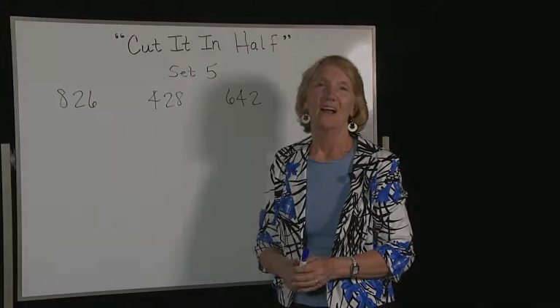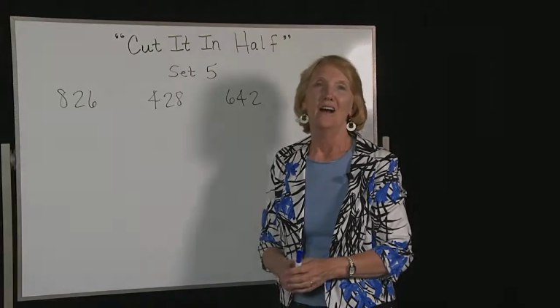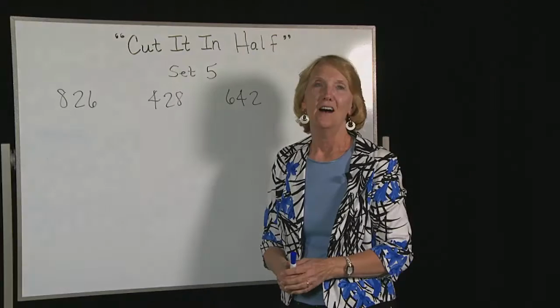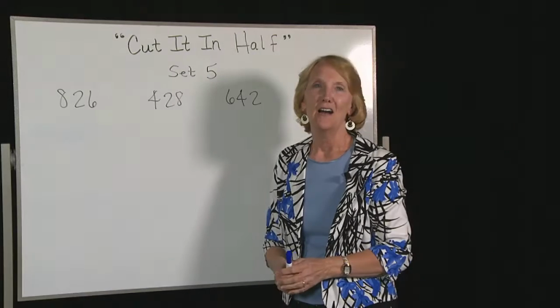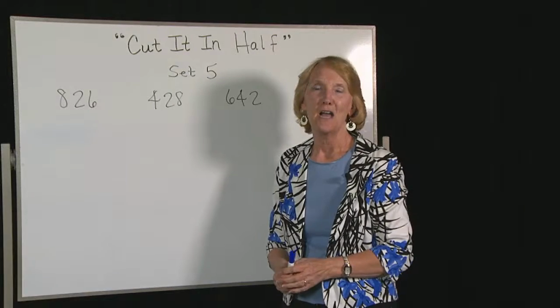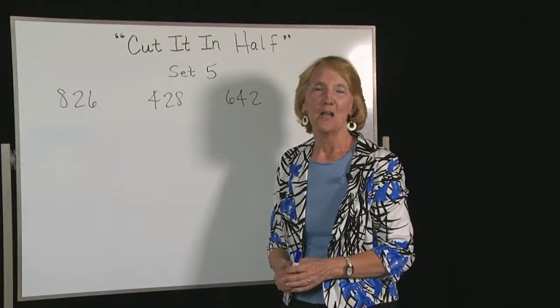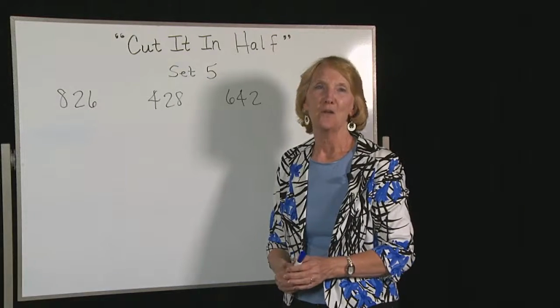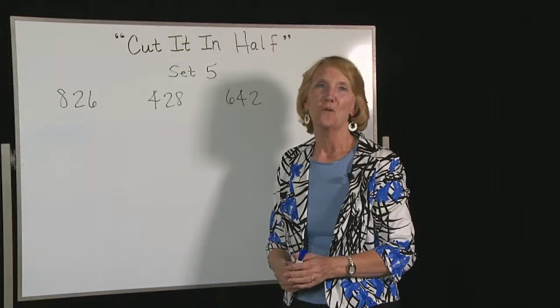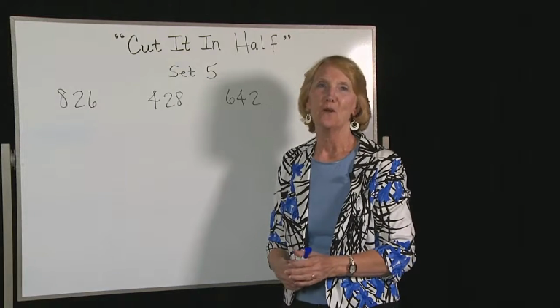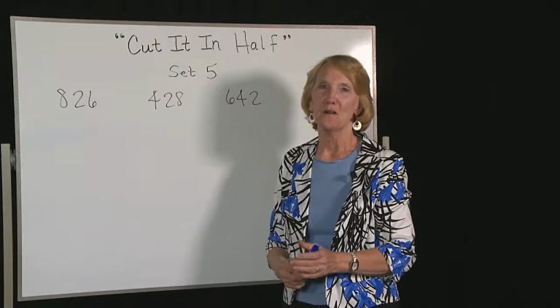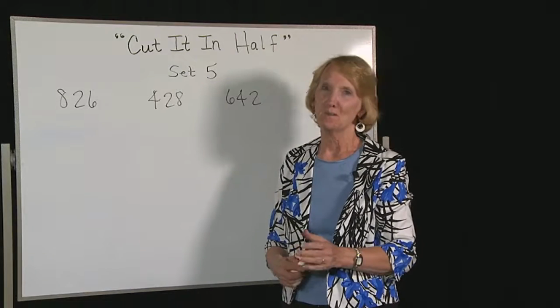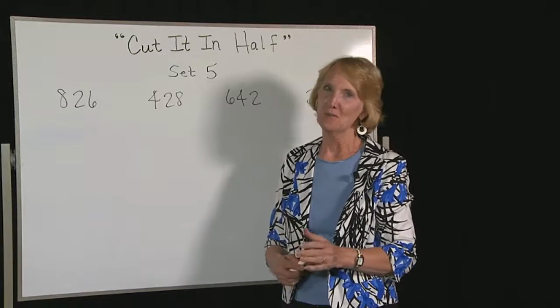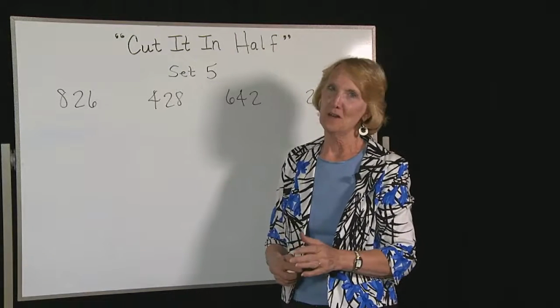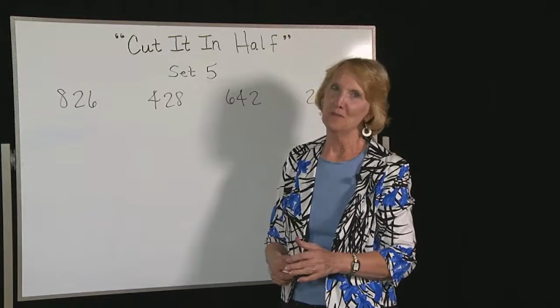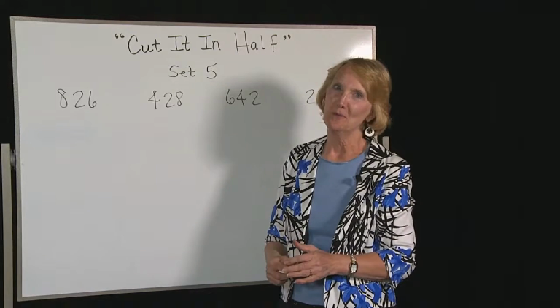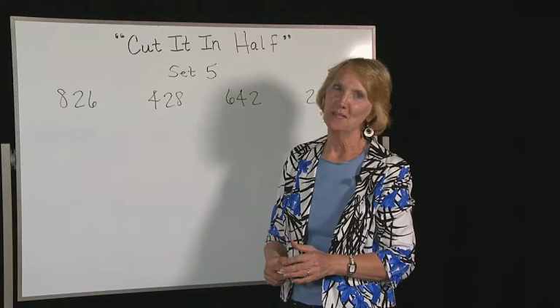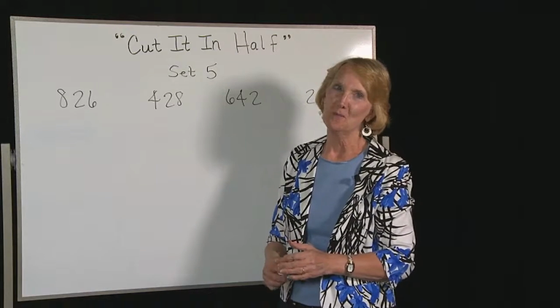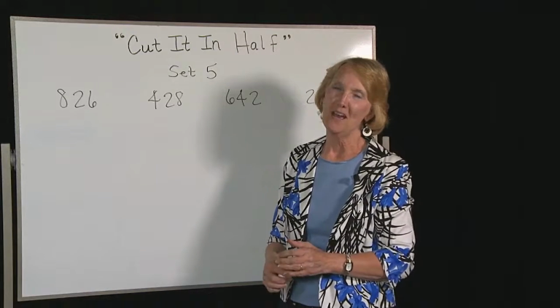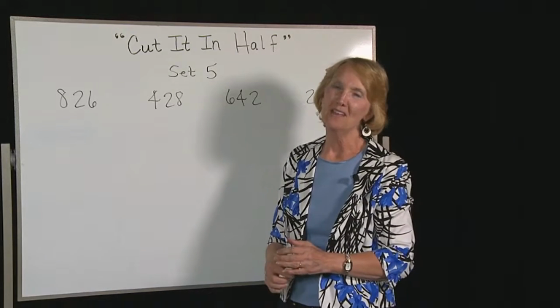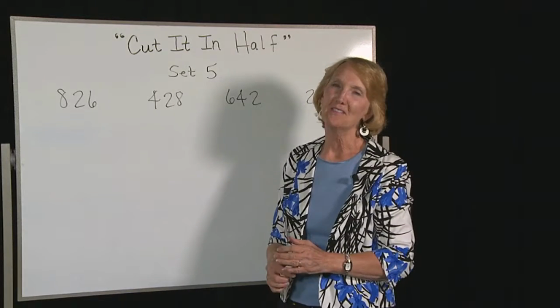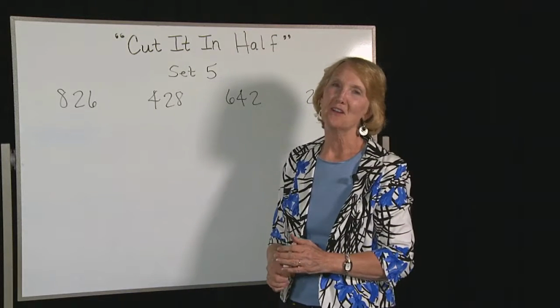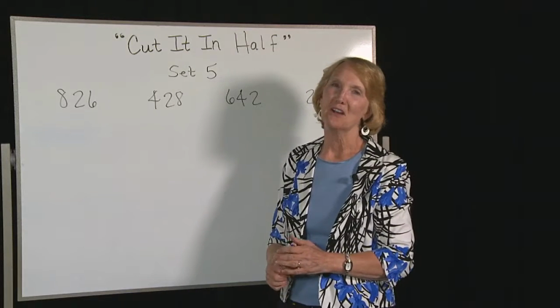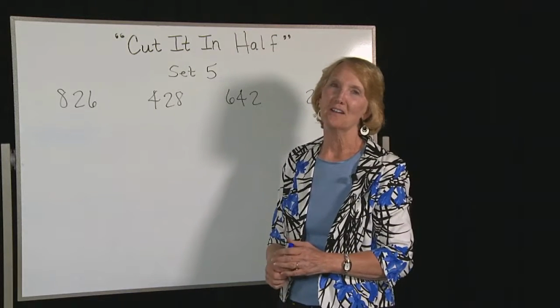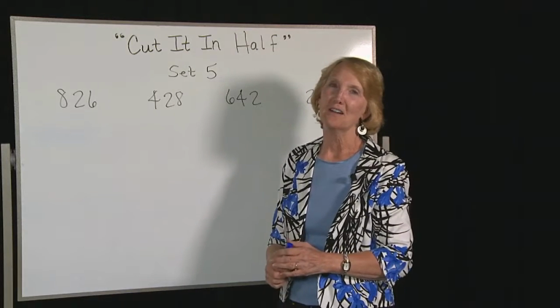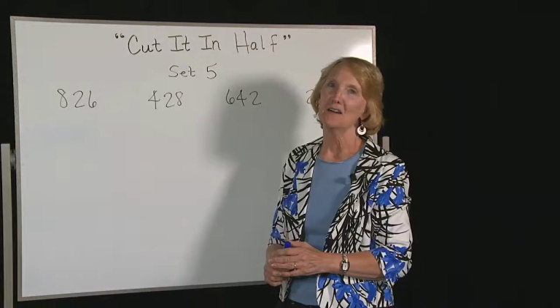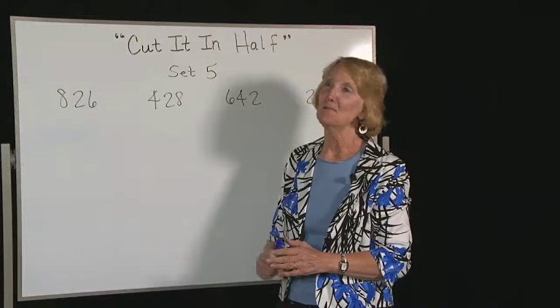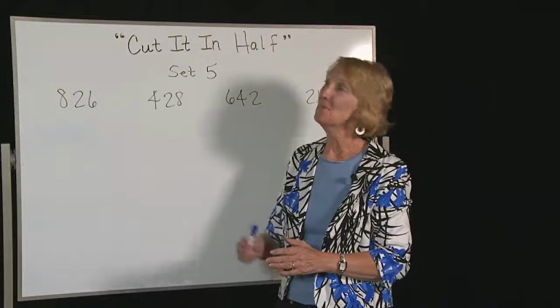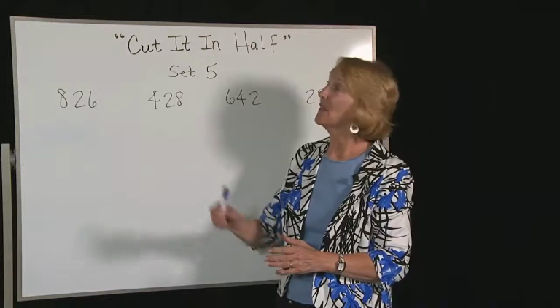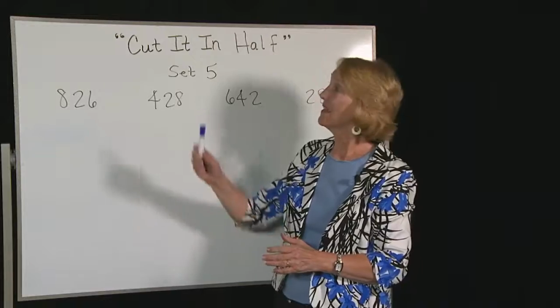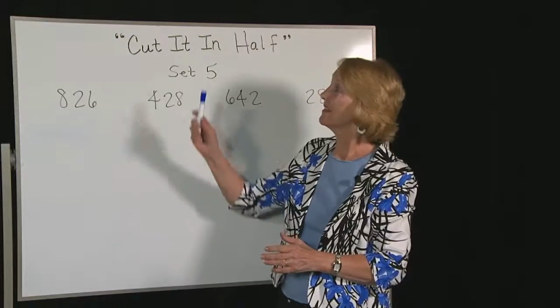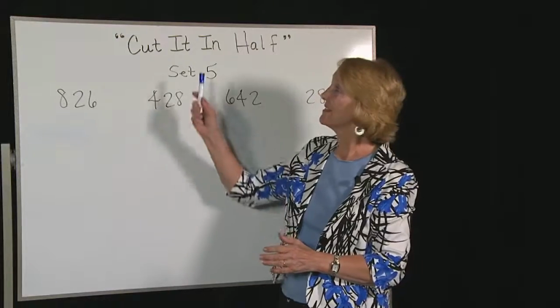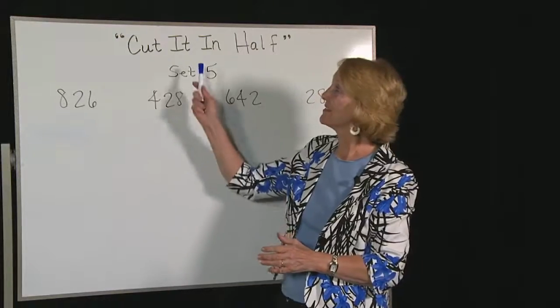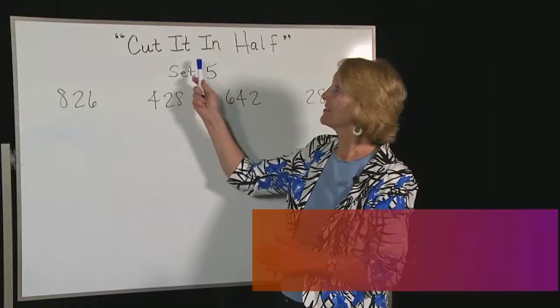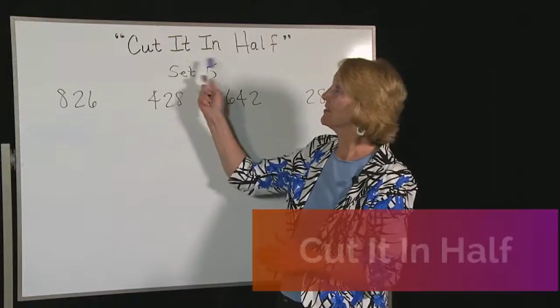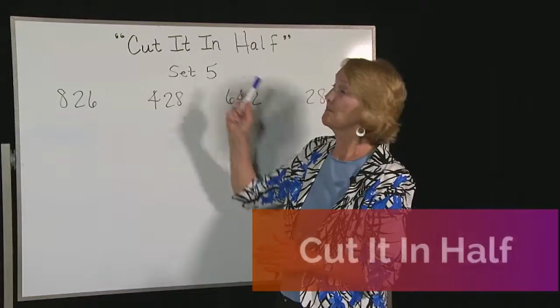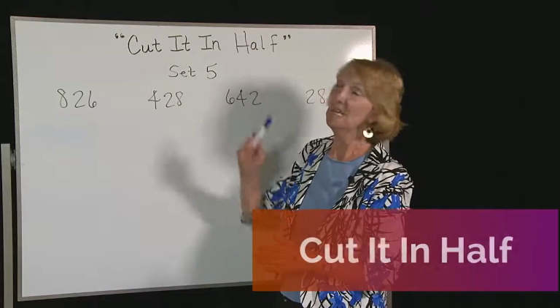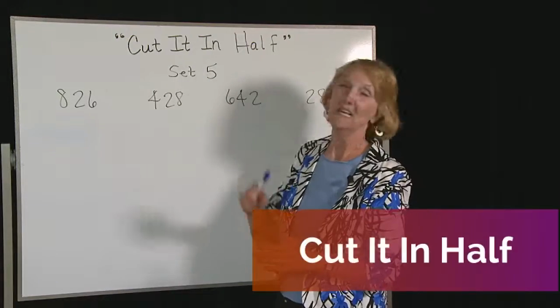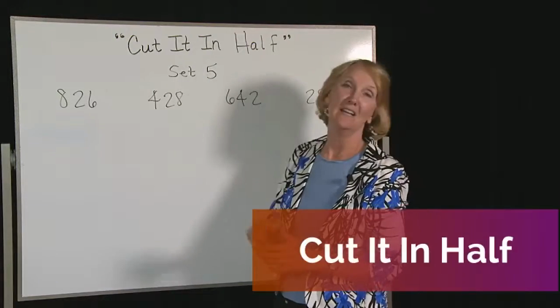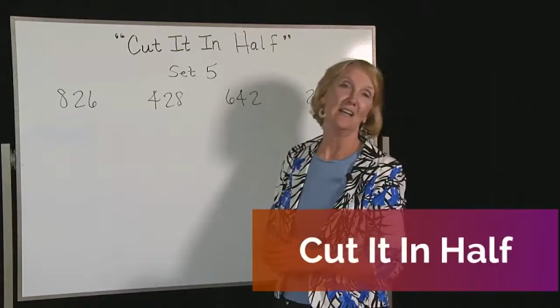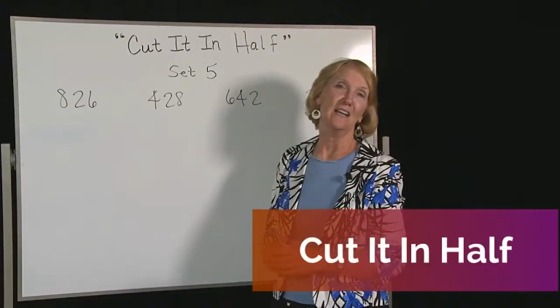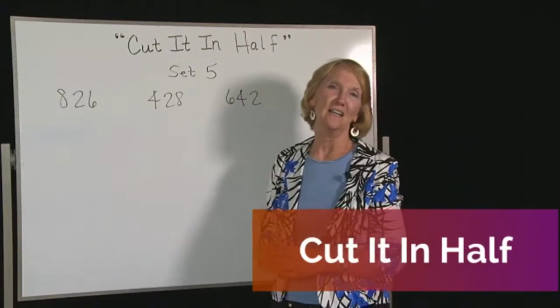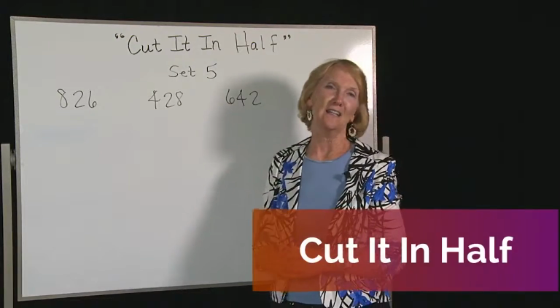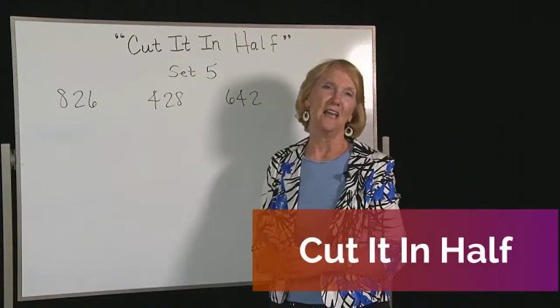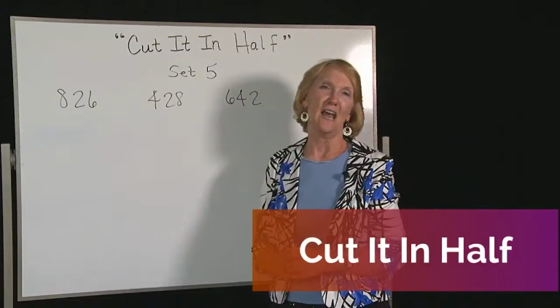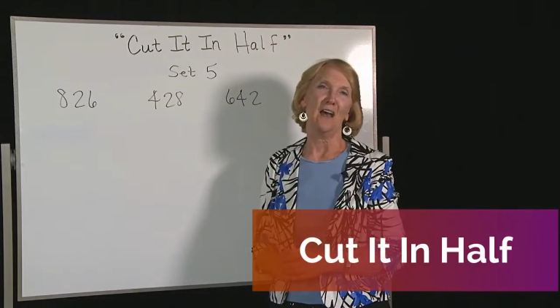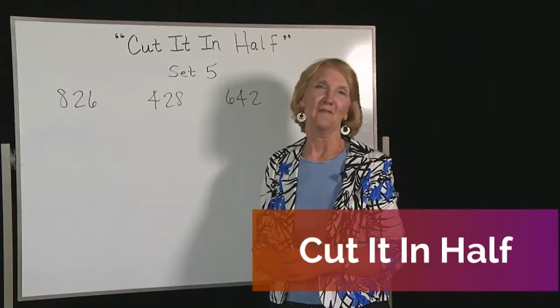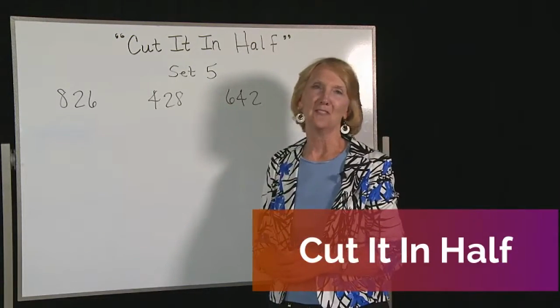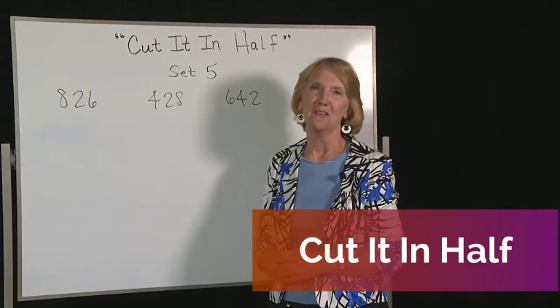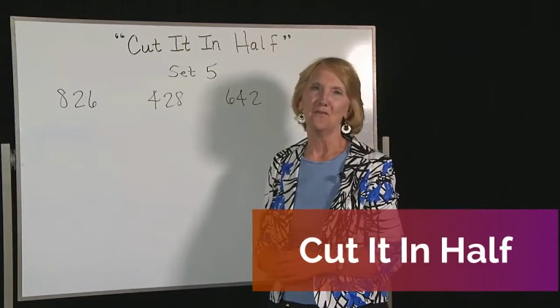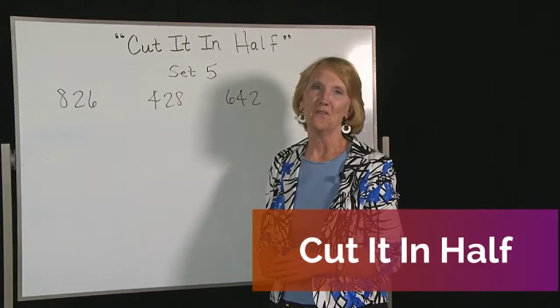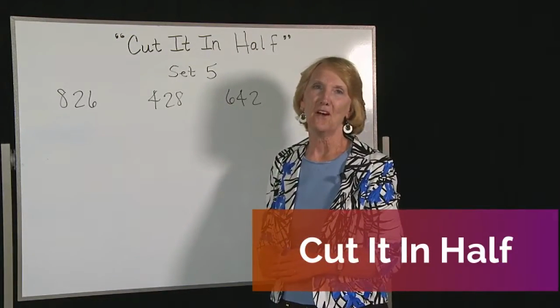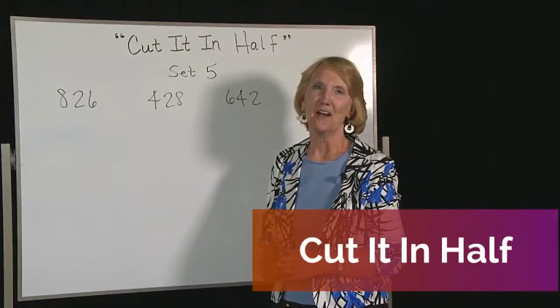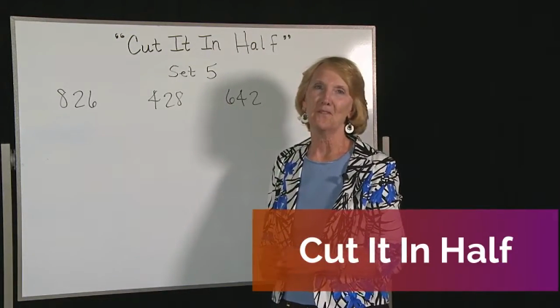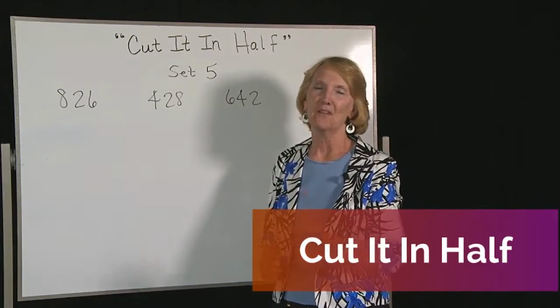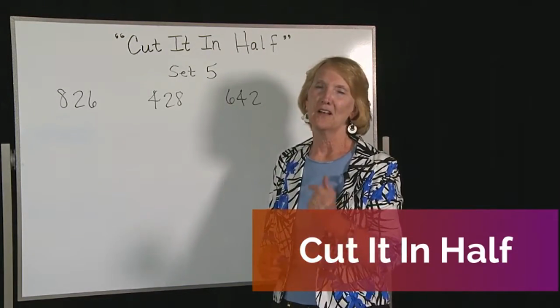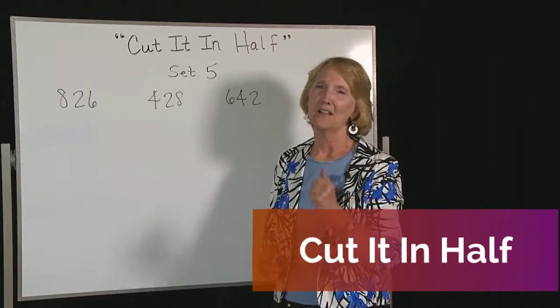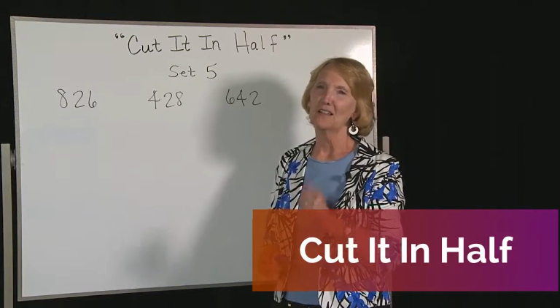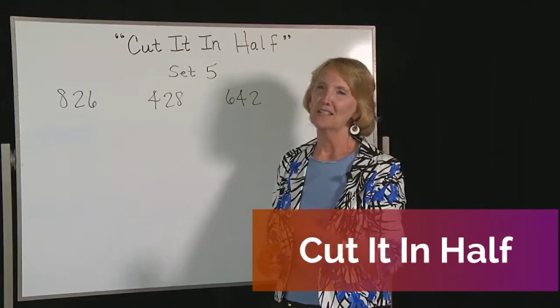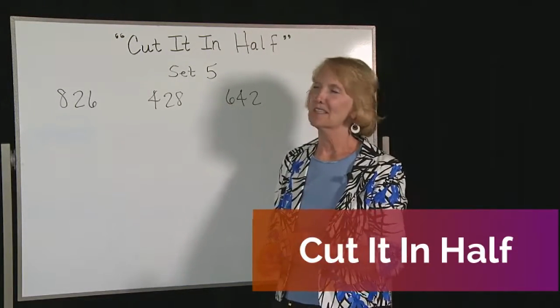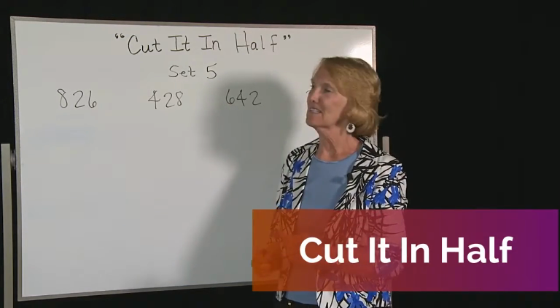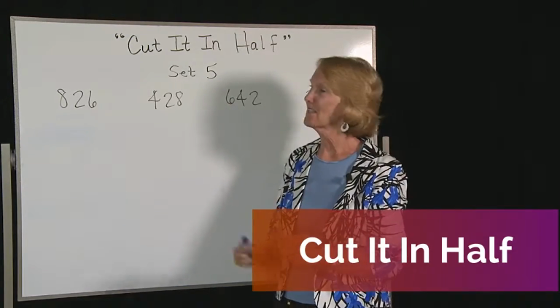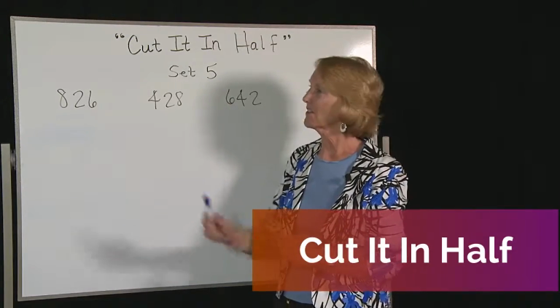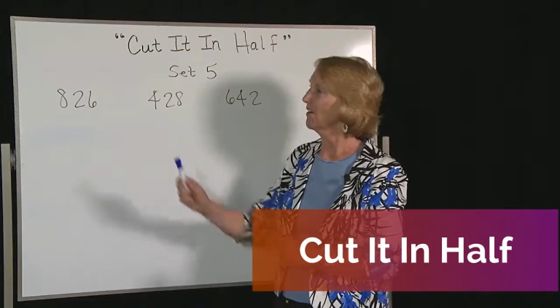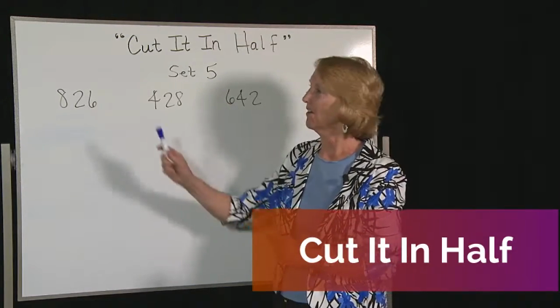Hi, welcome to MonumentalMath.com. This is going to be Cut It In Half, set five. Let's get started.